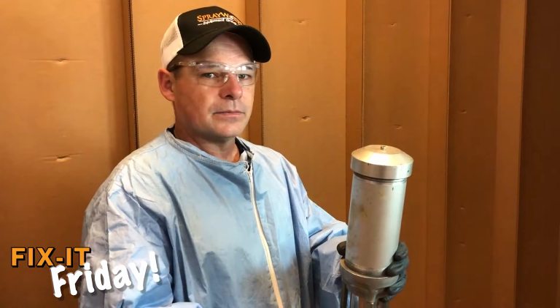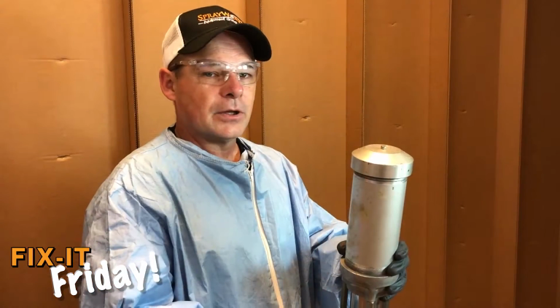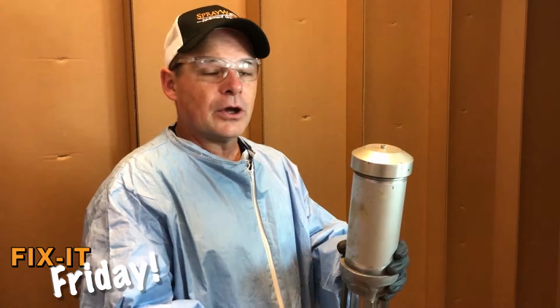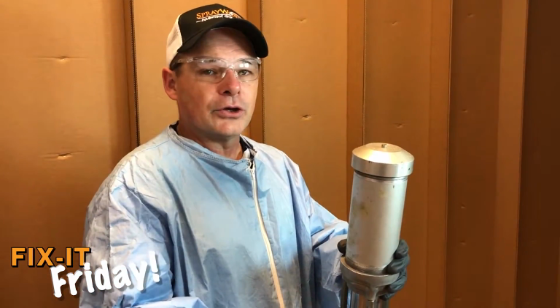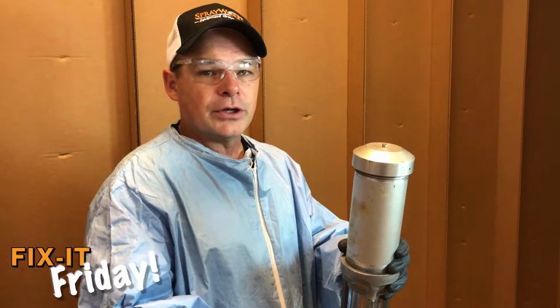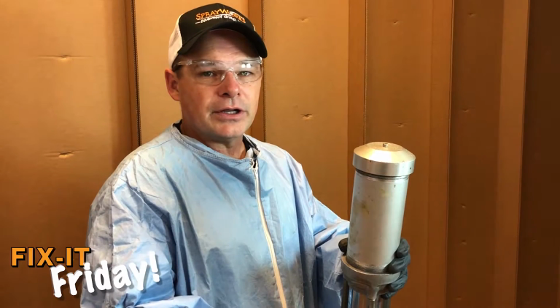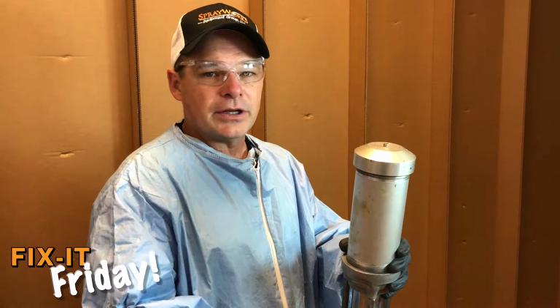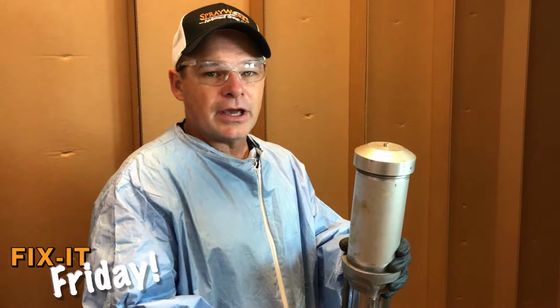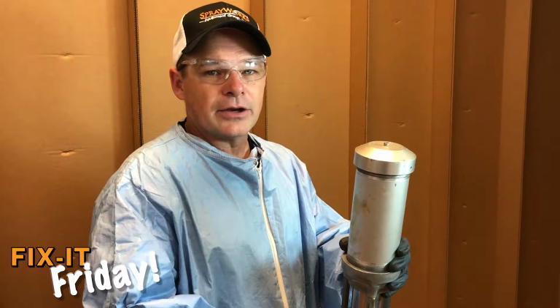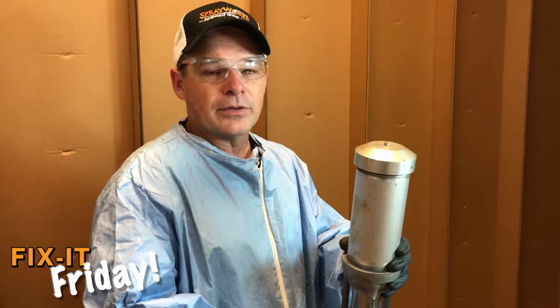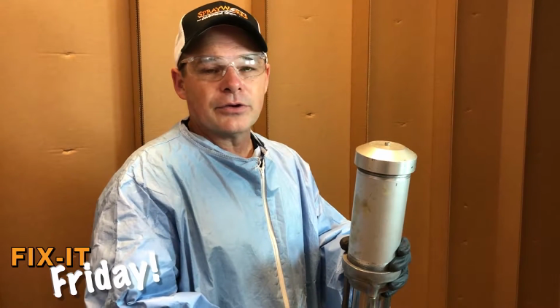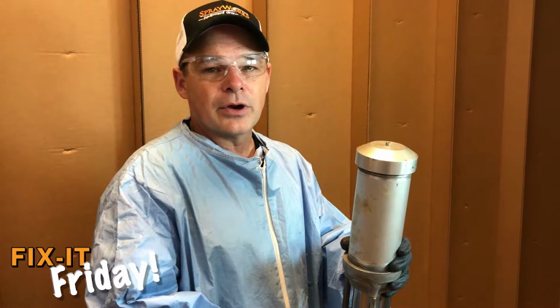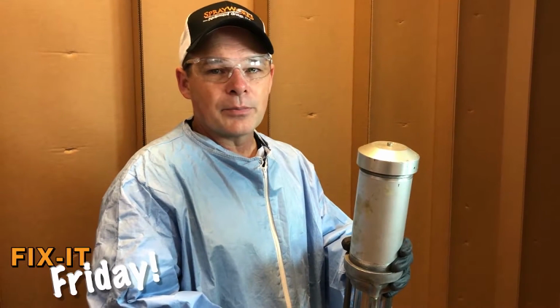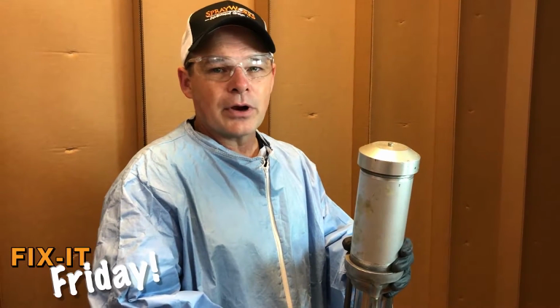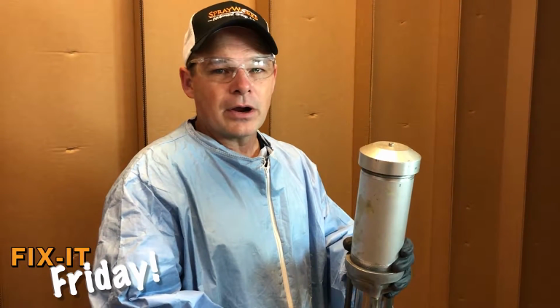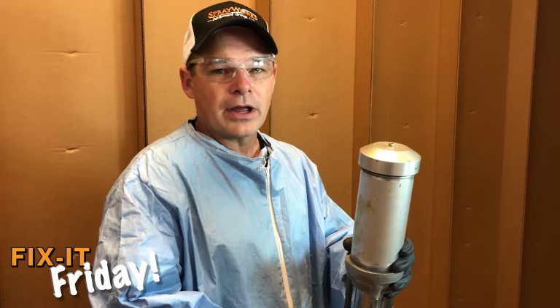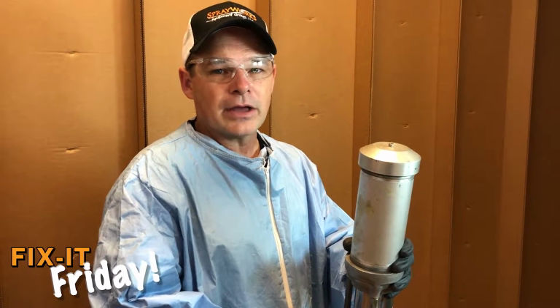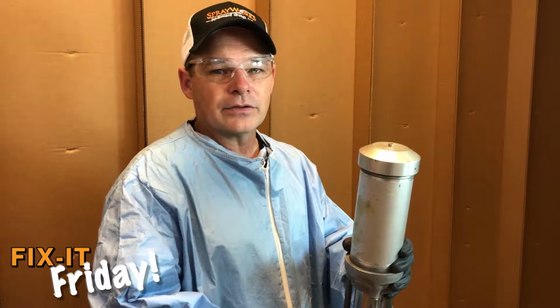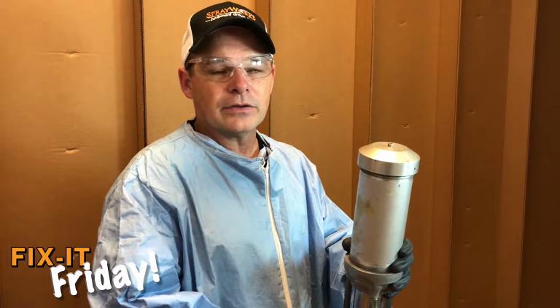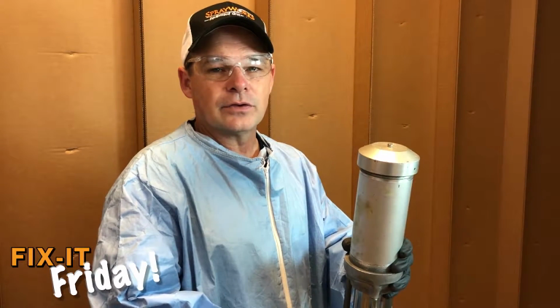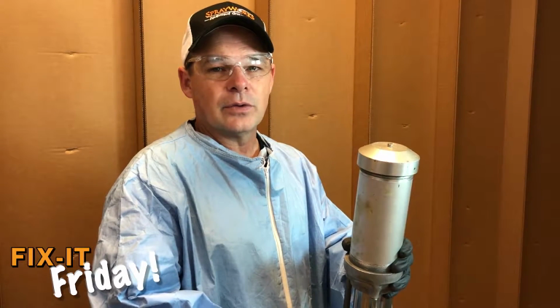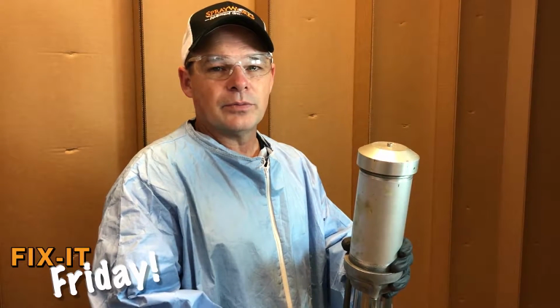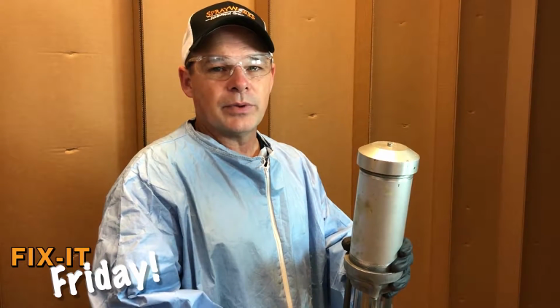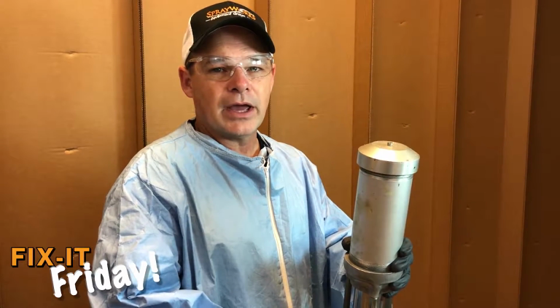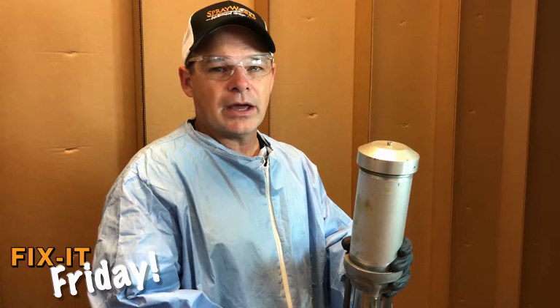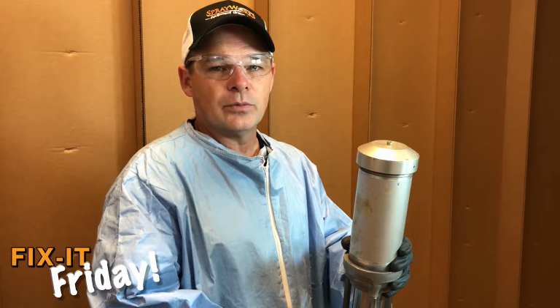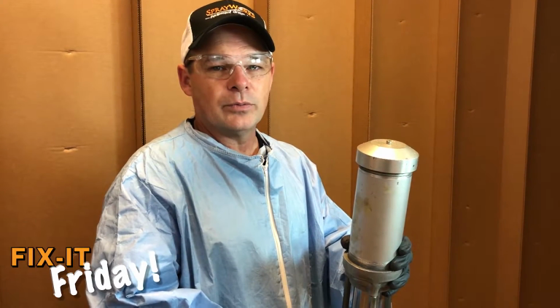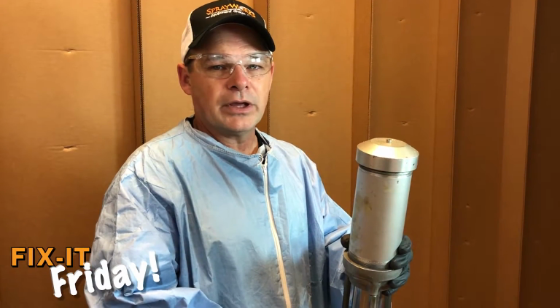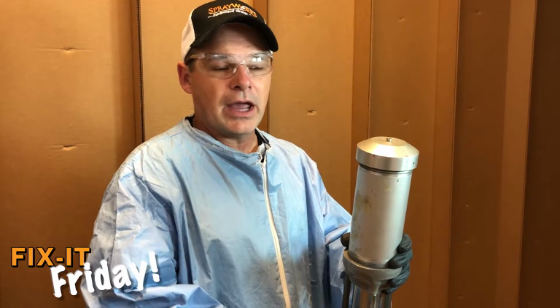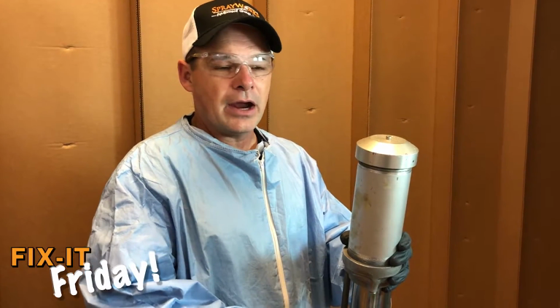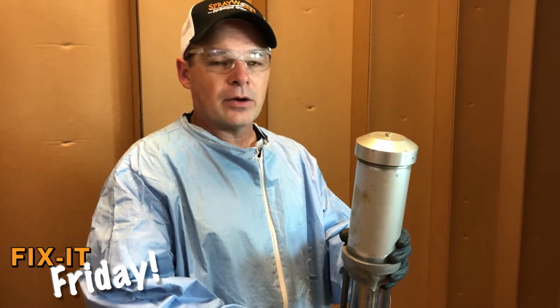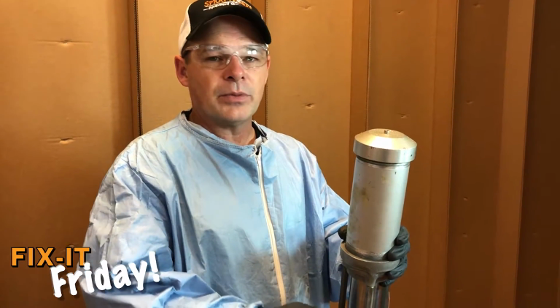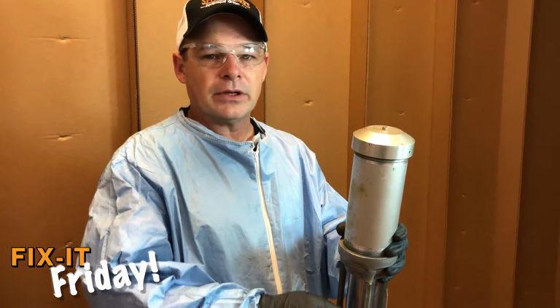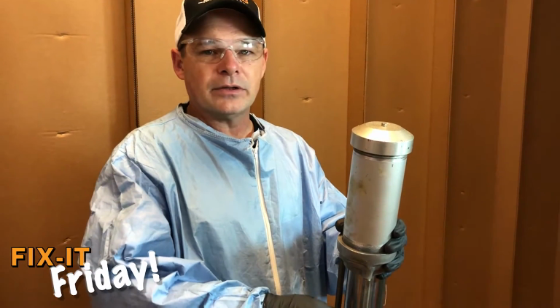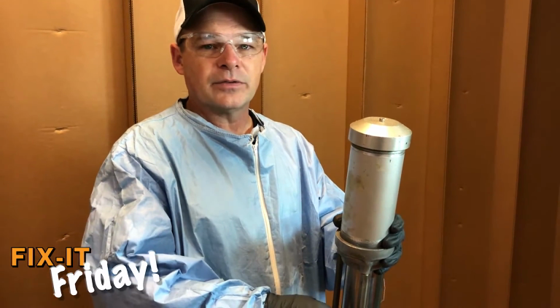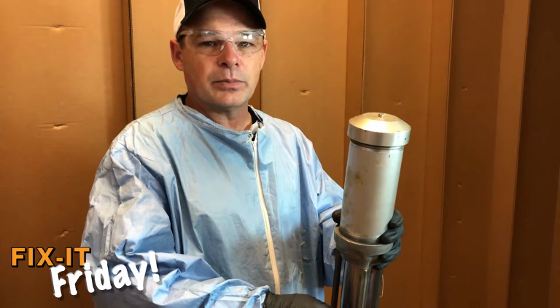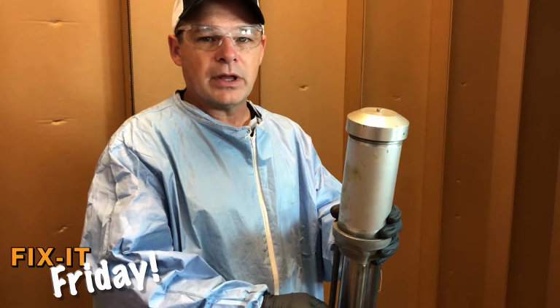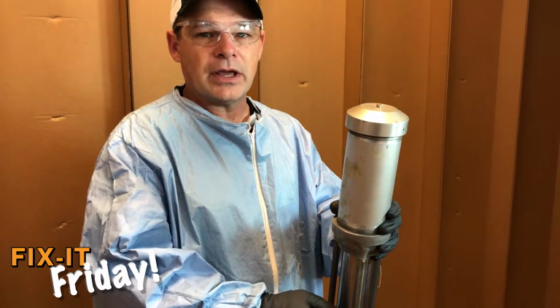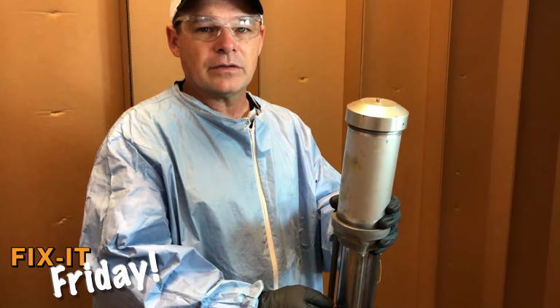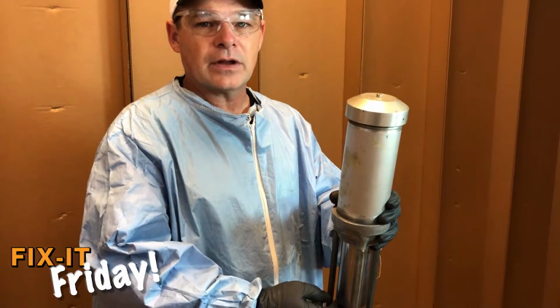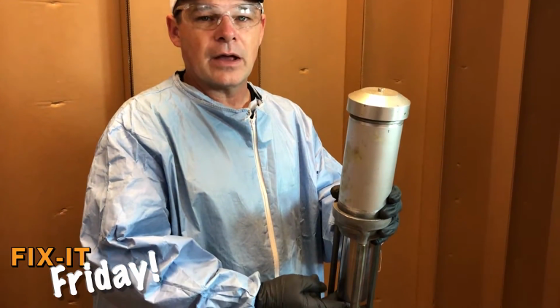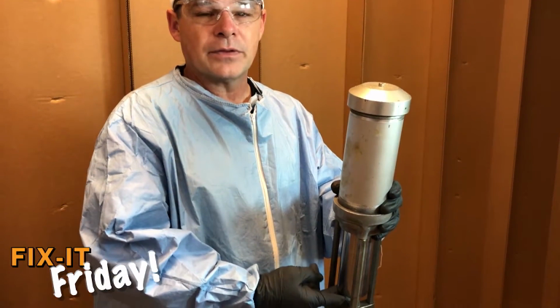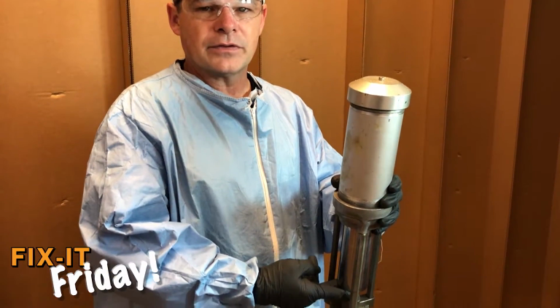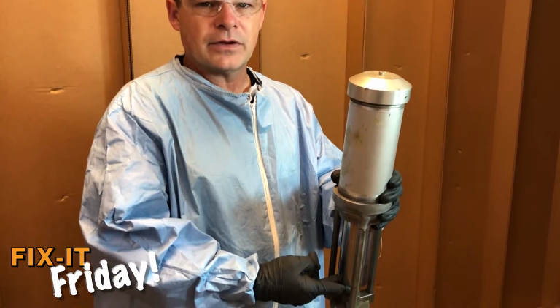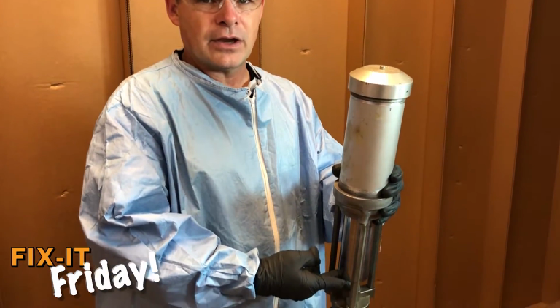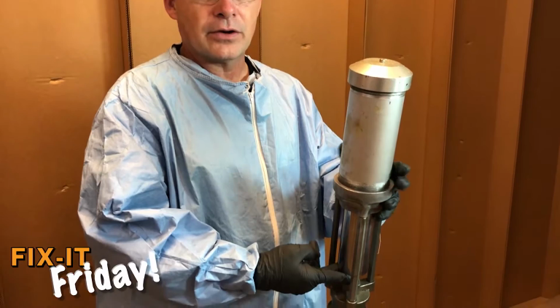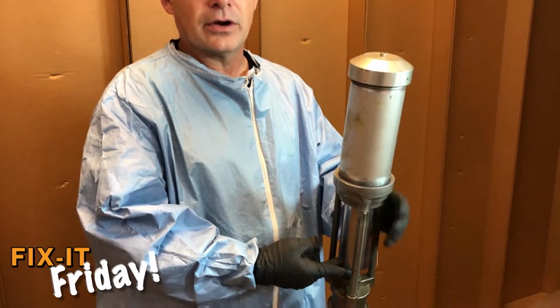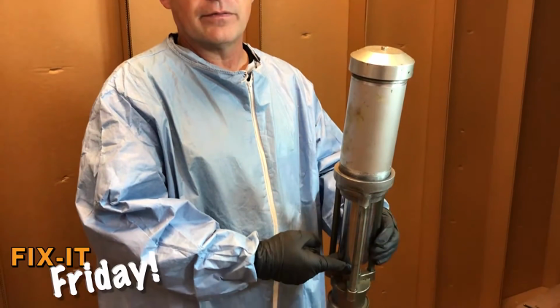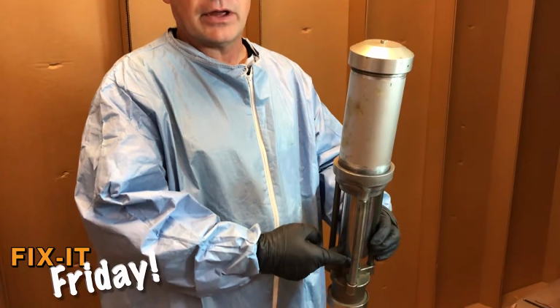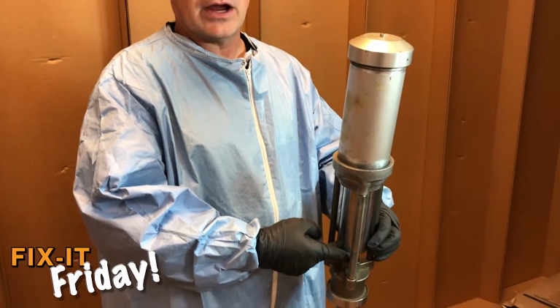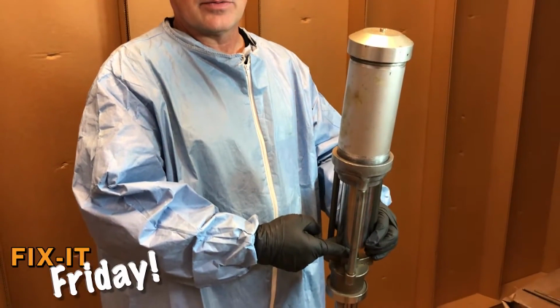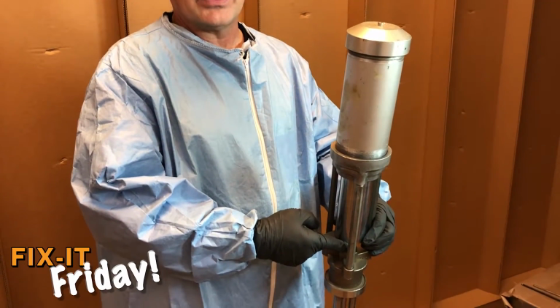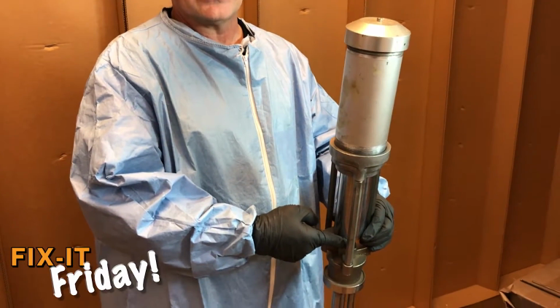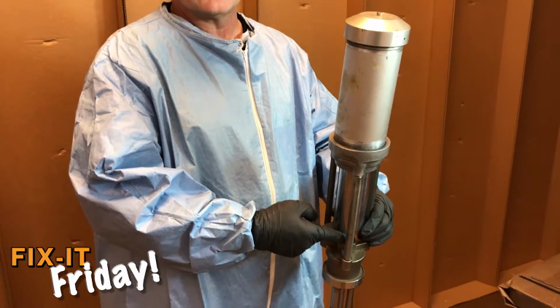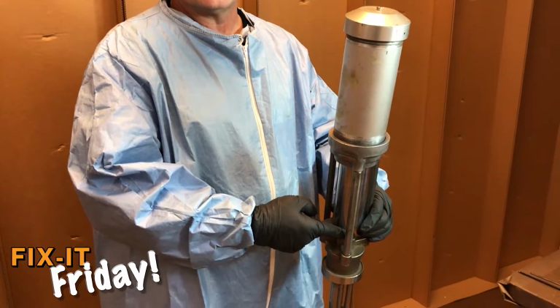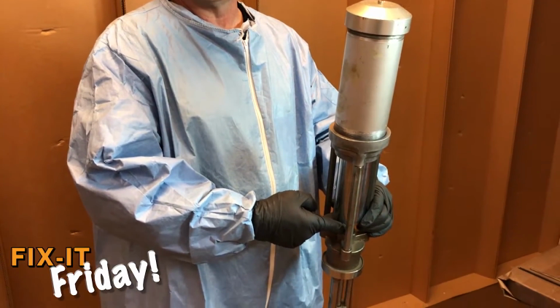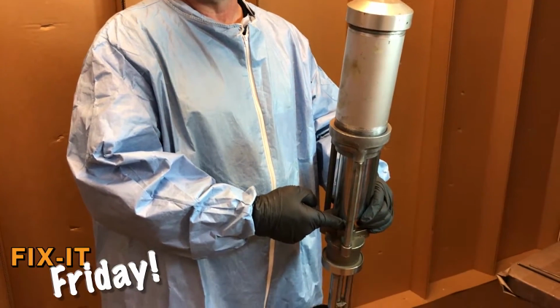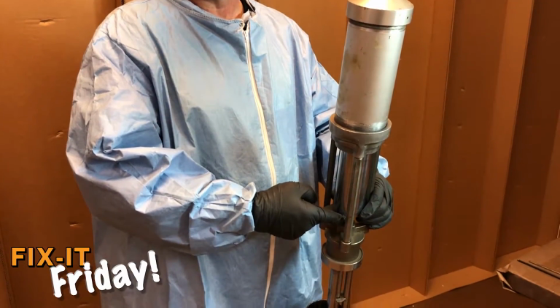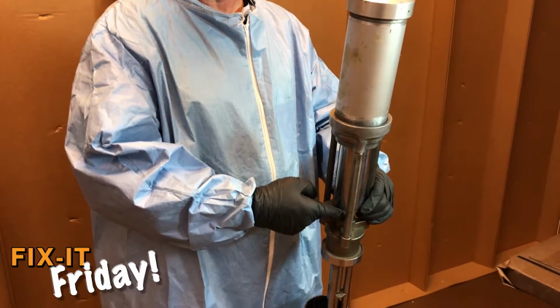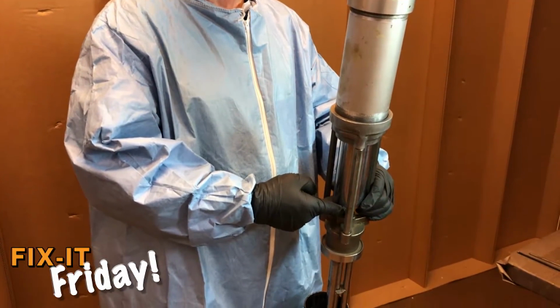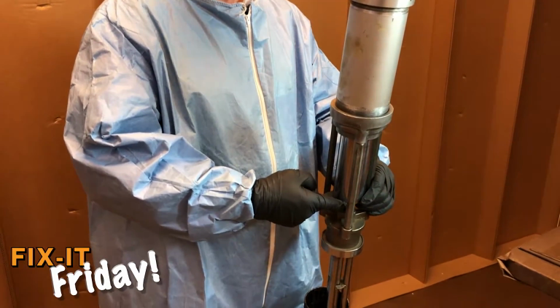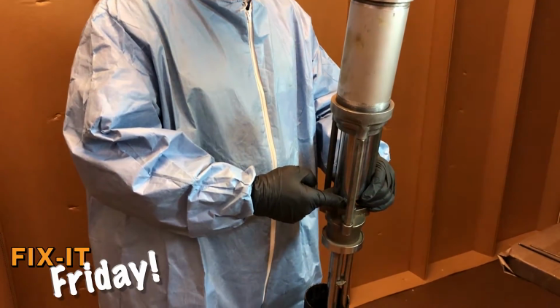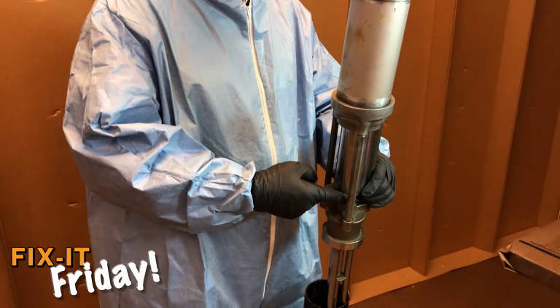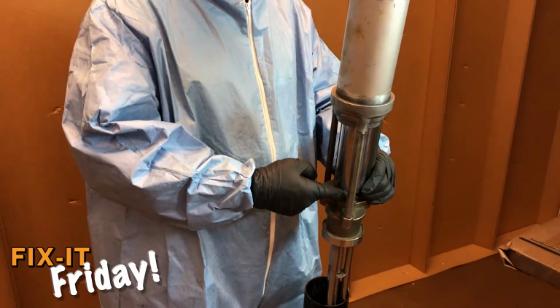A good indicator that your upper air gasket is going bad would be air being displaced out the center of the air piston during the downstroke.